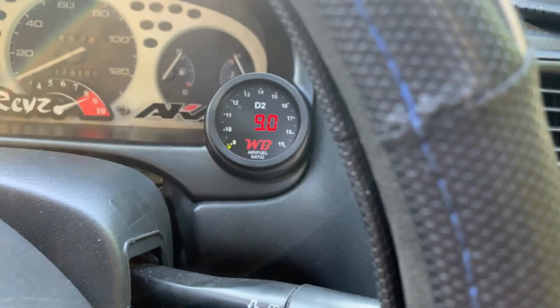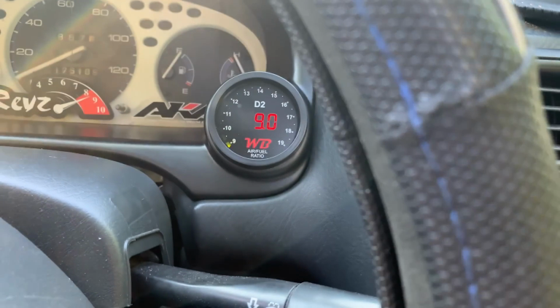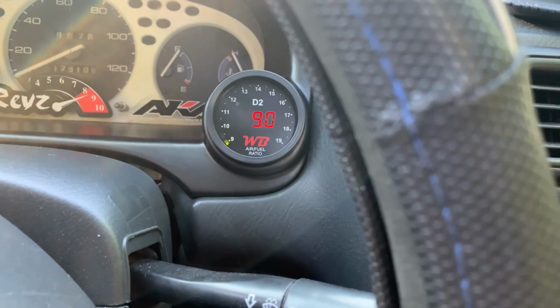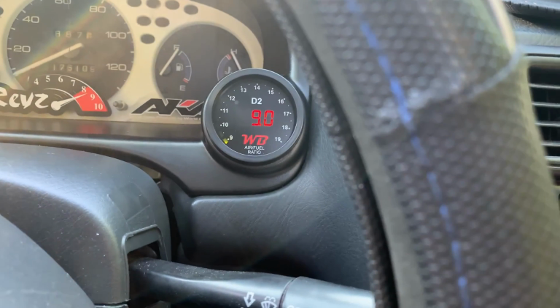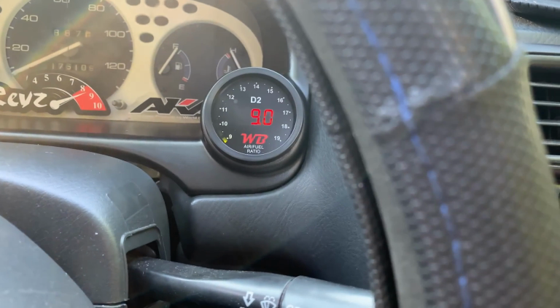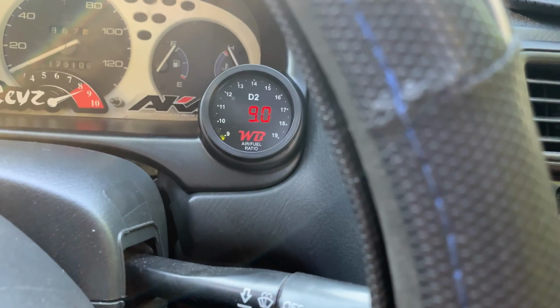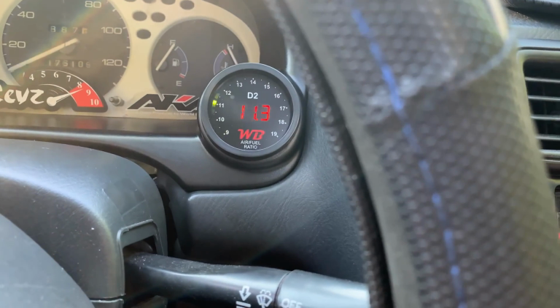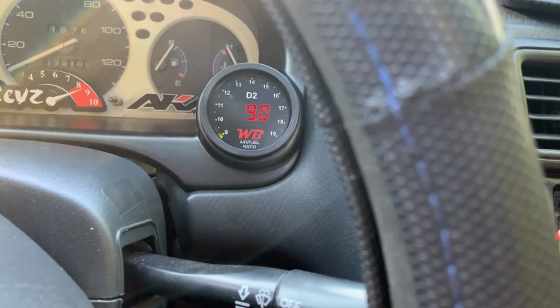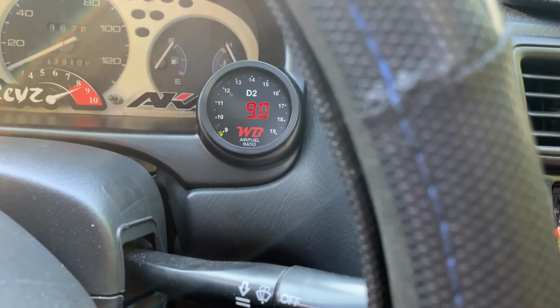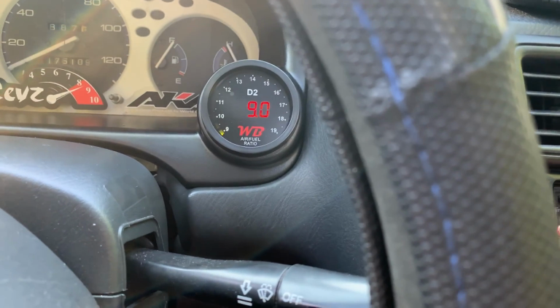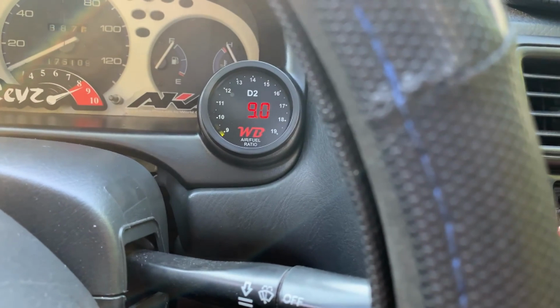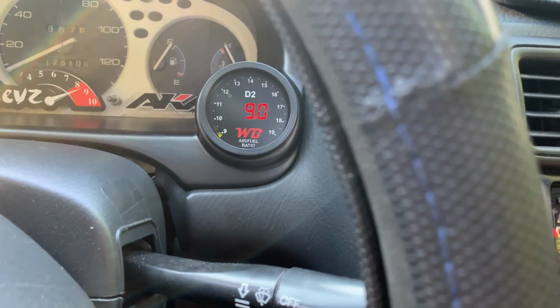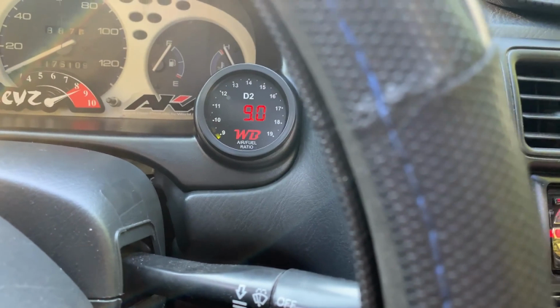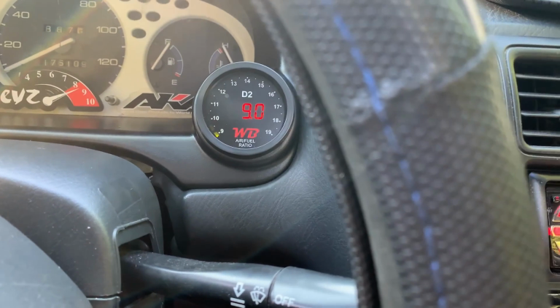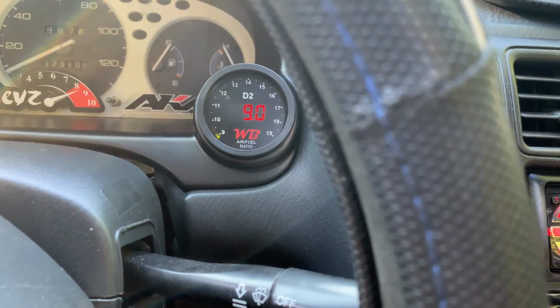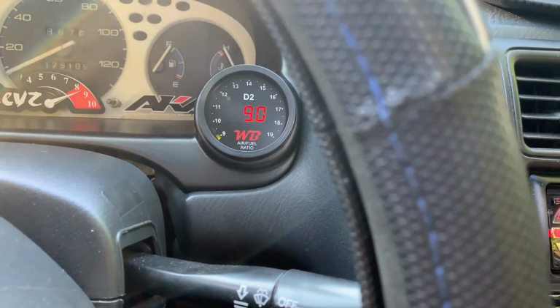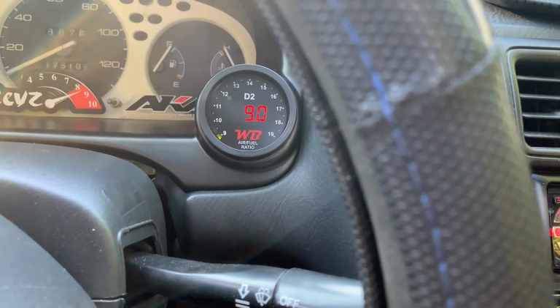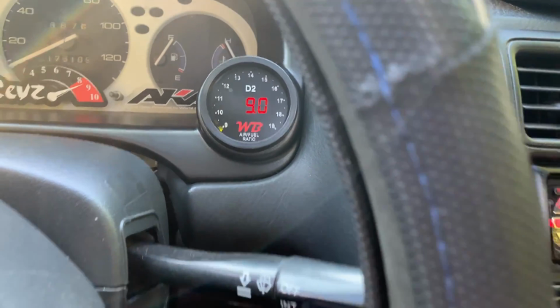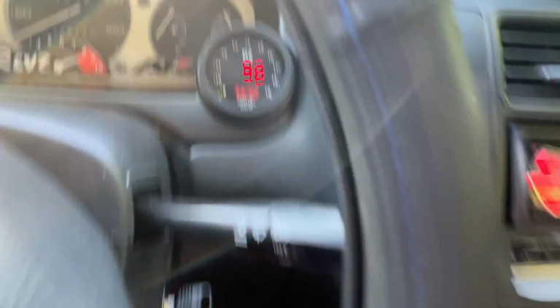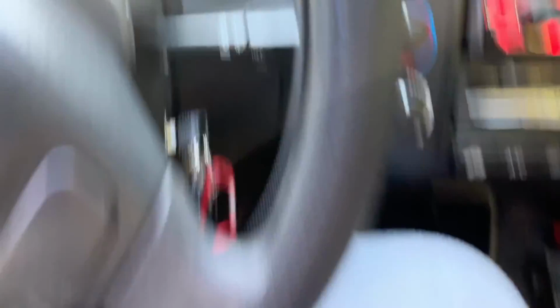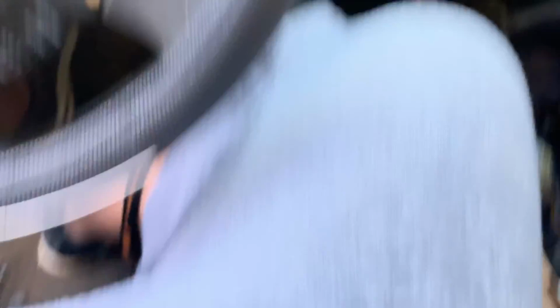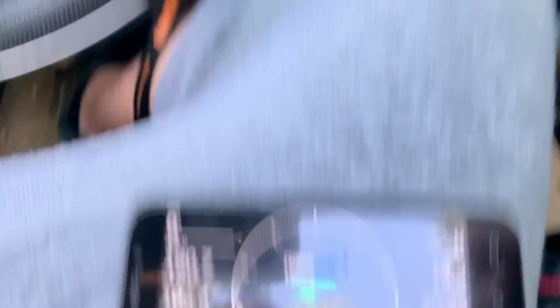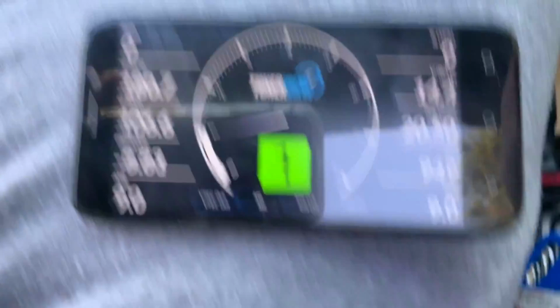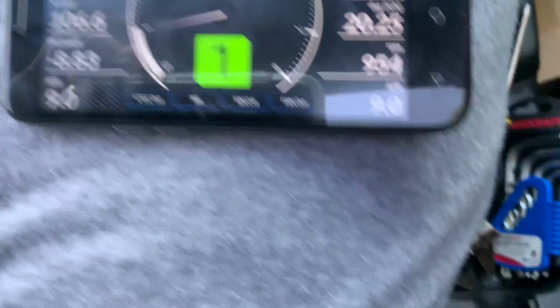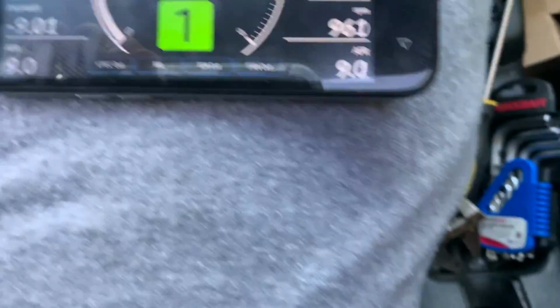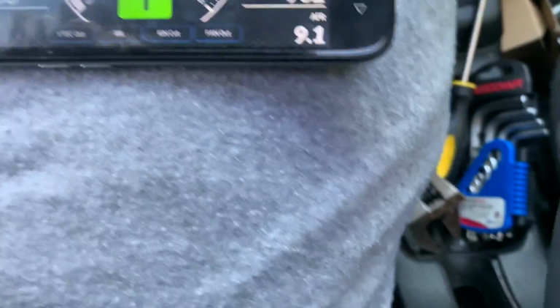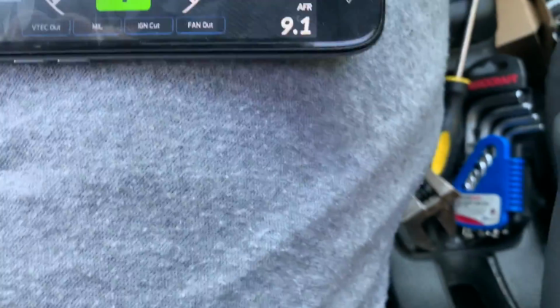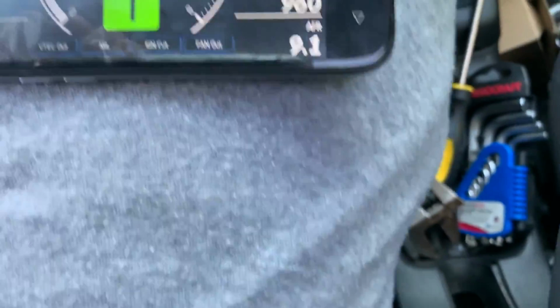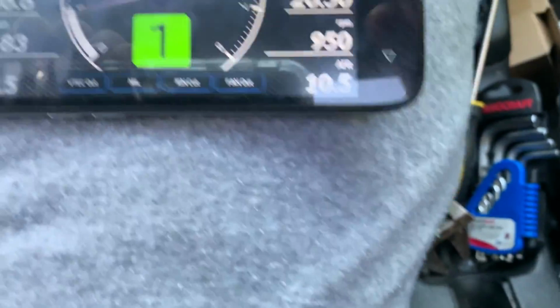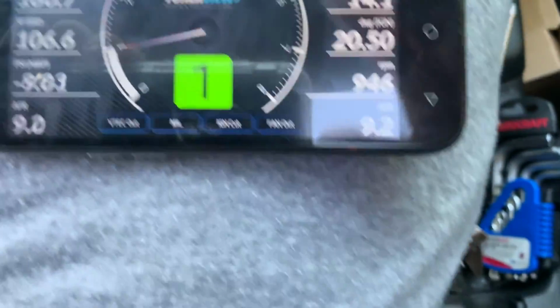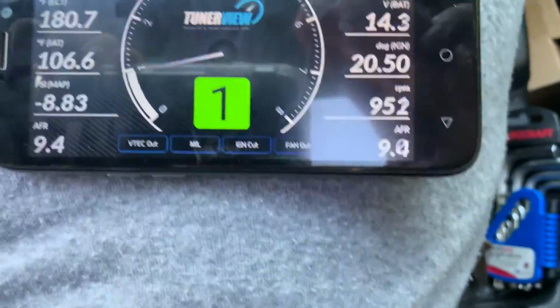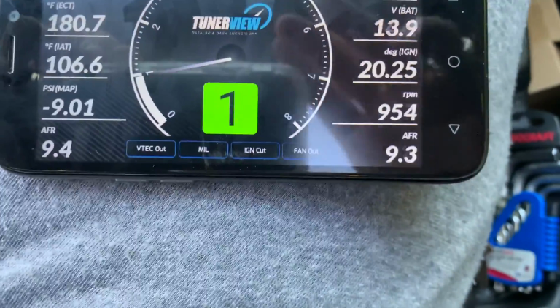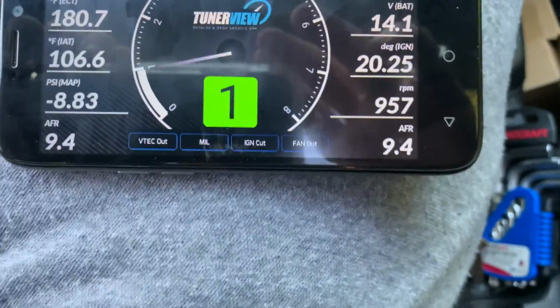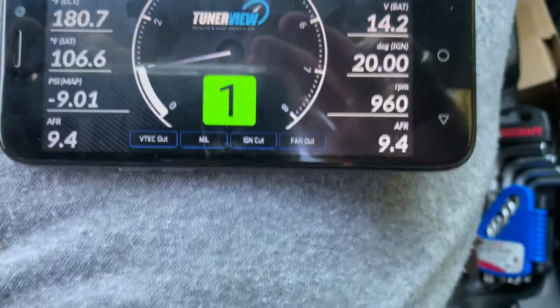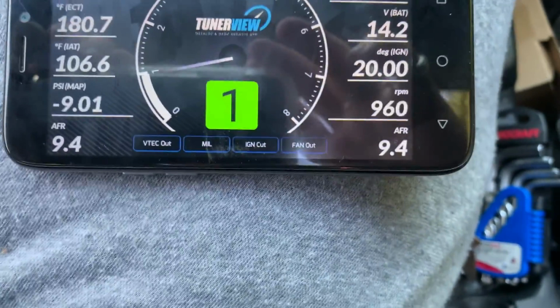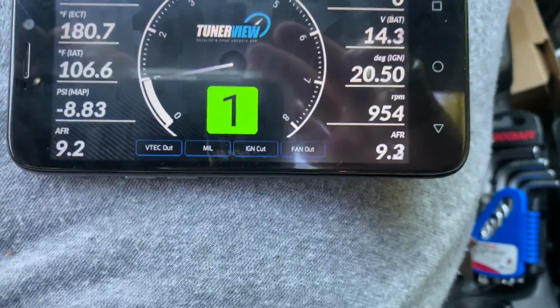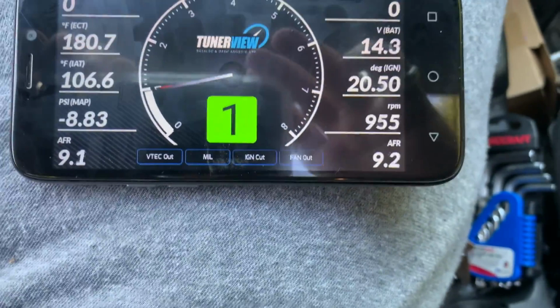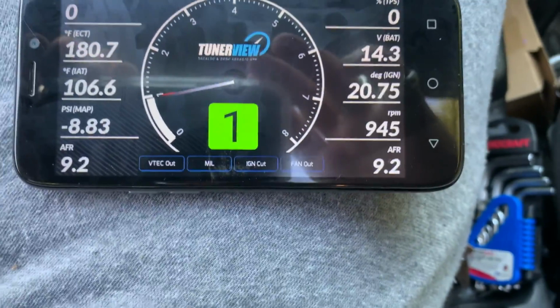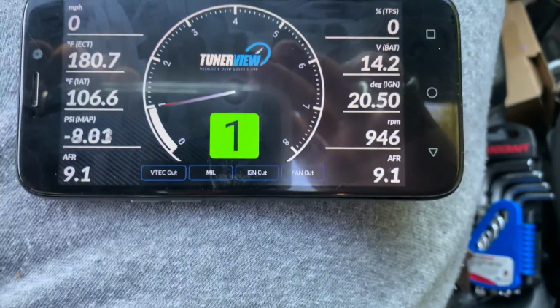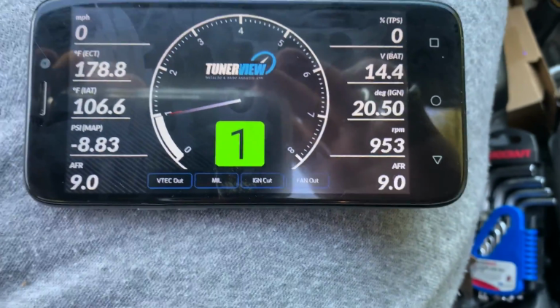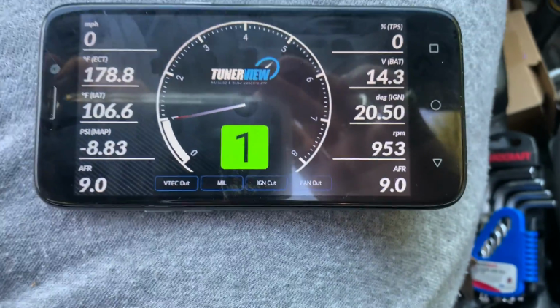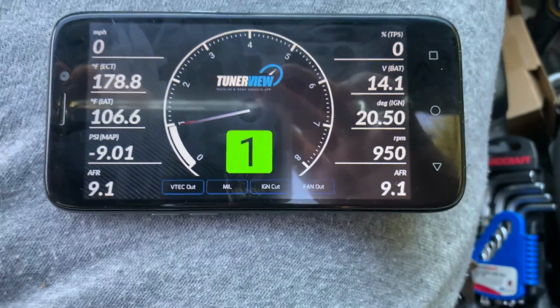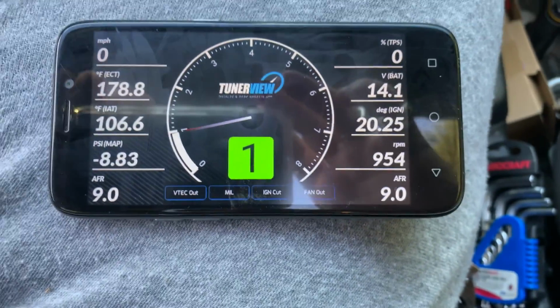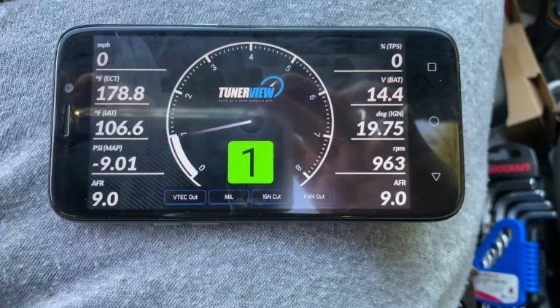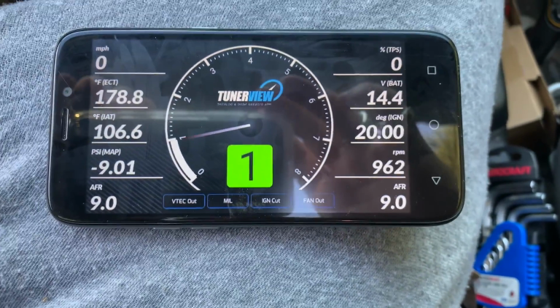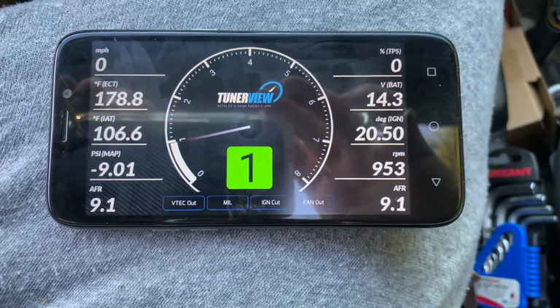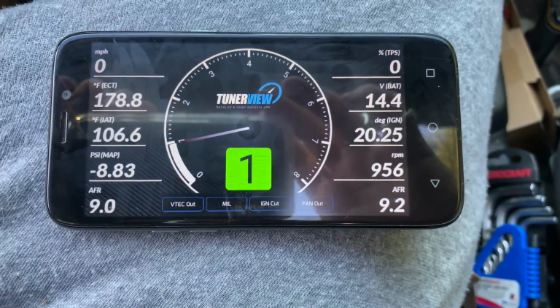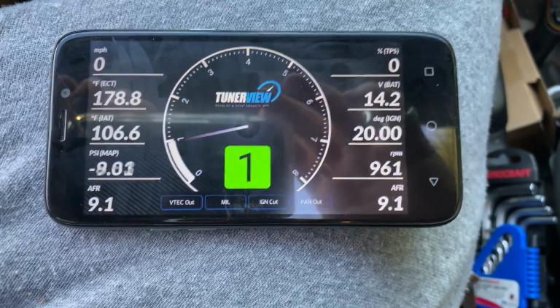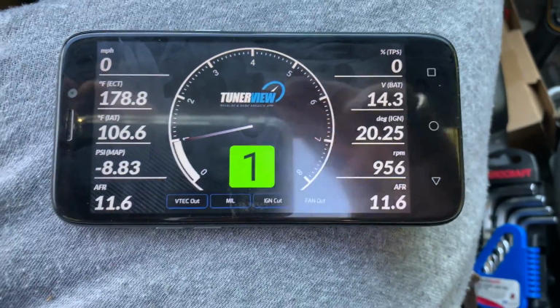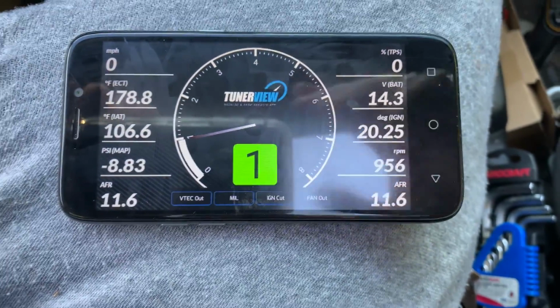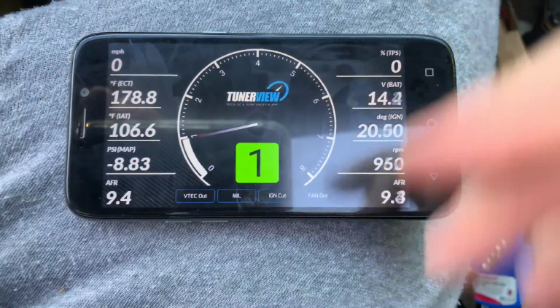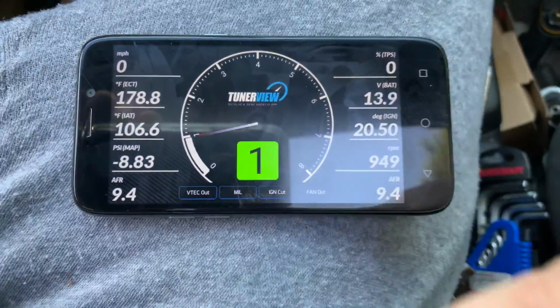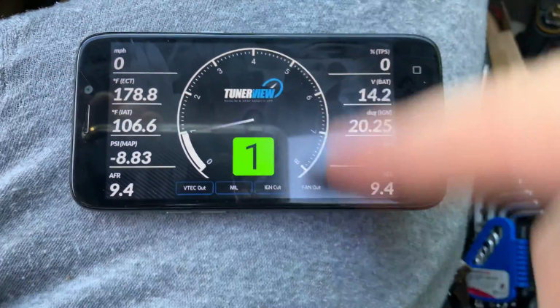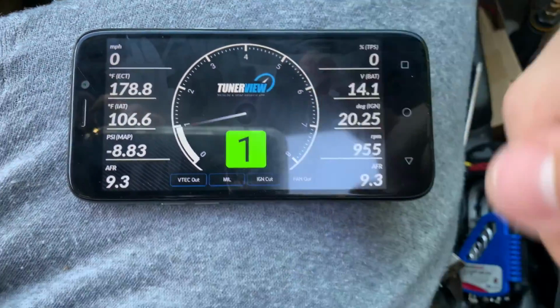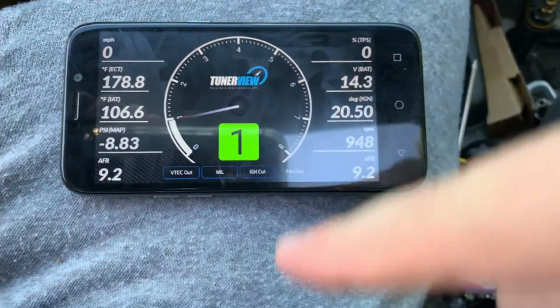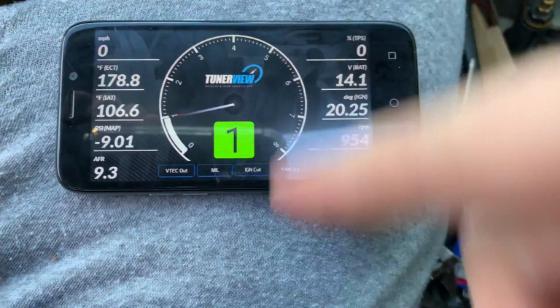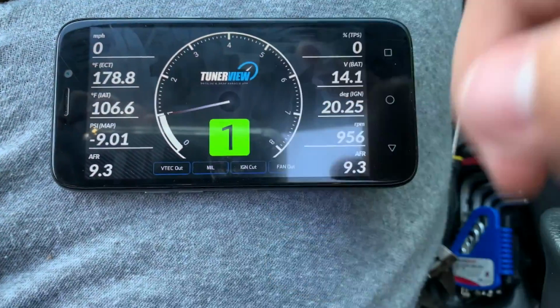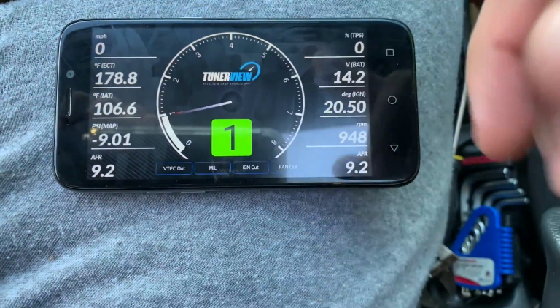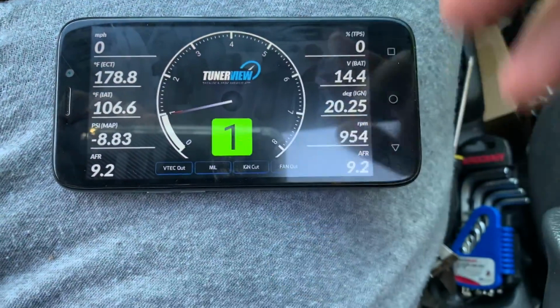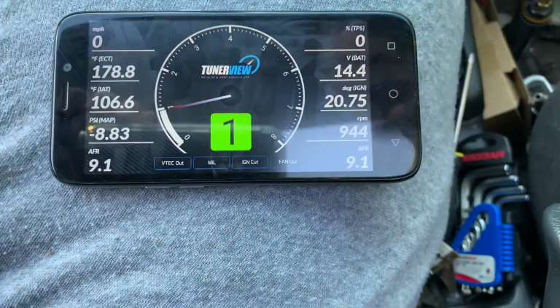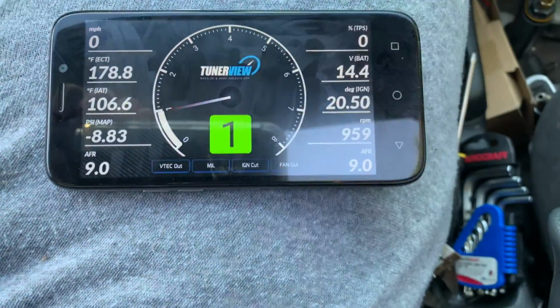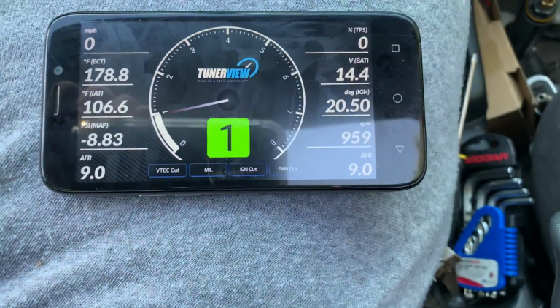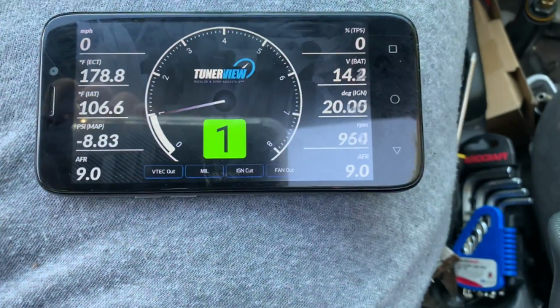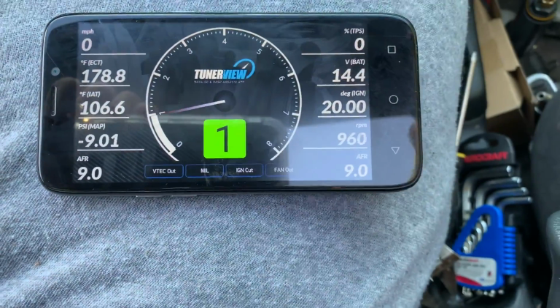Now I'm going to do my map sensor. It's showing stock map sensor, but I have a Sparks Racing 3-bar, which is close enough to the Omni Power 3-bar. You can also do custom map sensor information here. The Omni 3-bar seems to work. As soon as I back out, now our PSI is correct and our air-fuel ratio is coming through correctly. You can see it bumping between 9 and 10. So this is set up and ready to go.